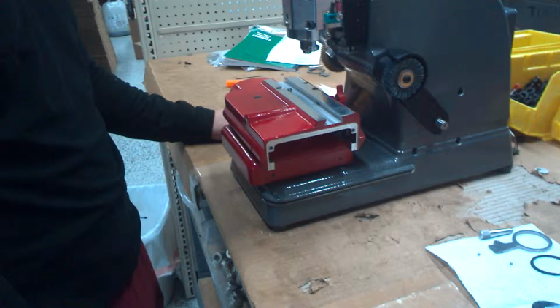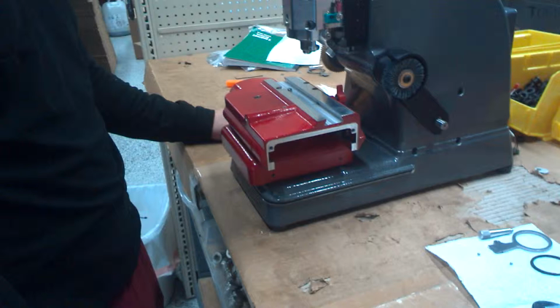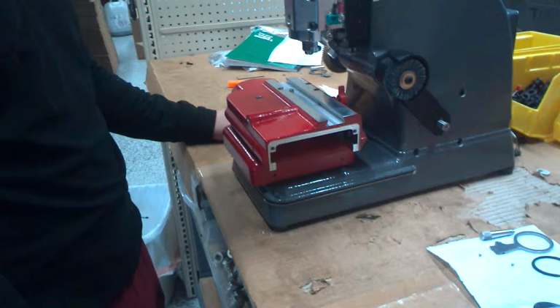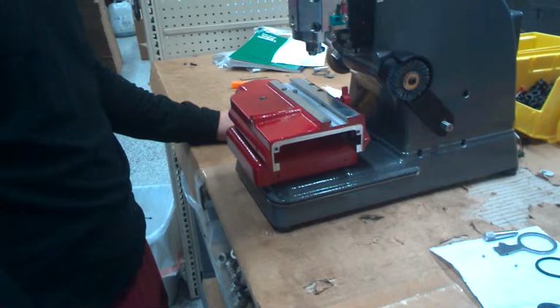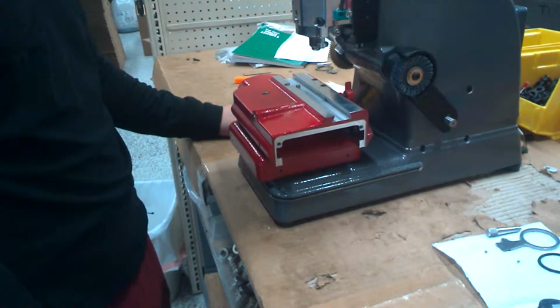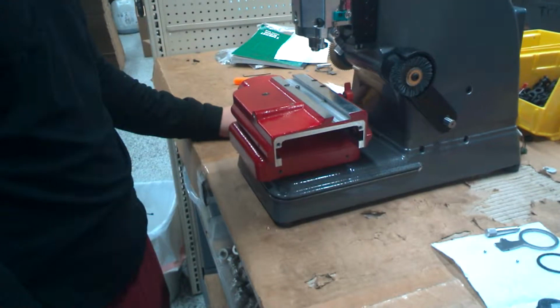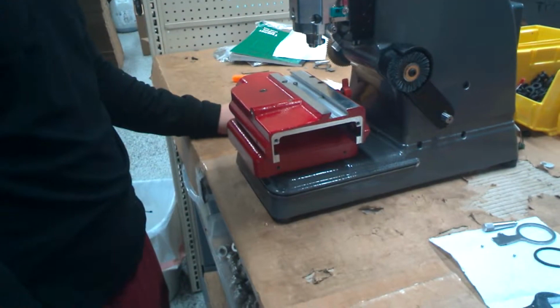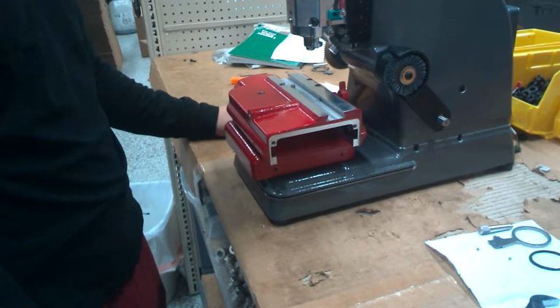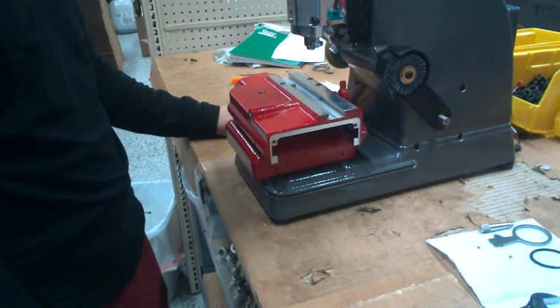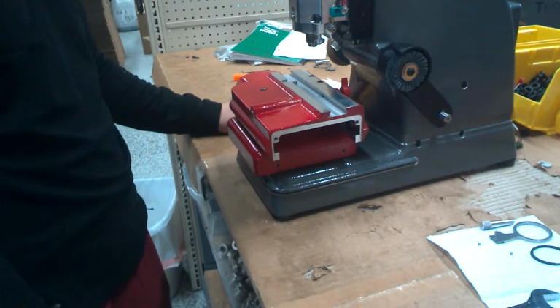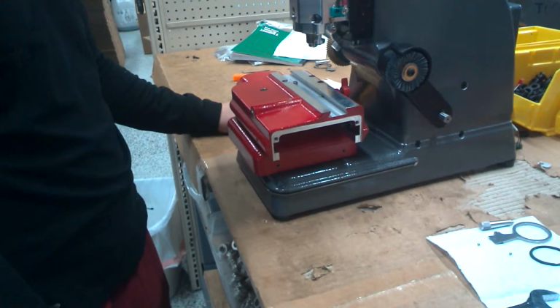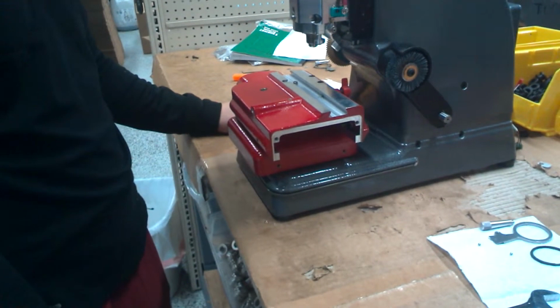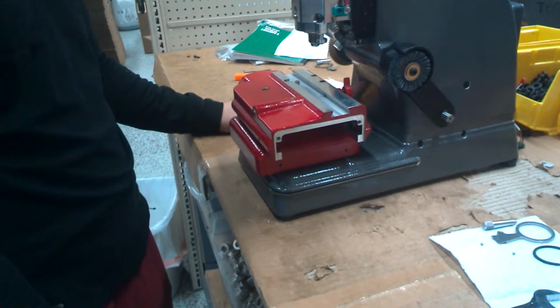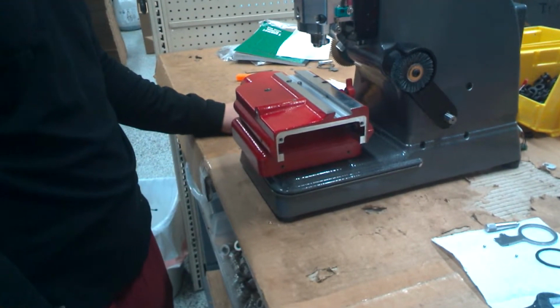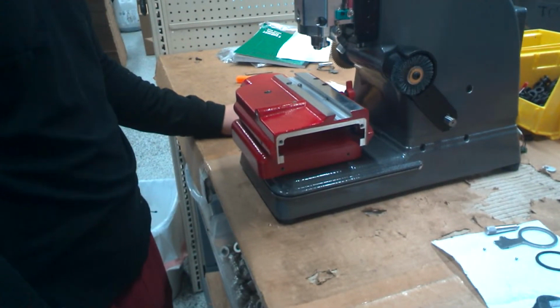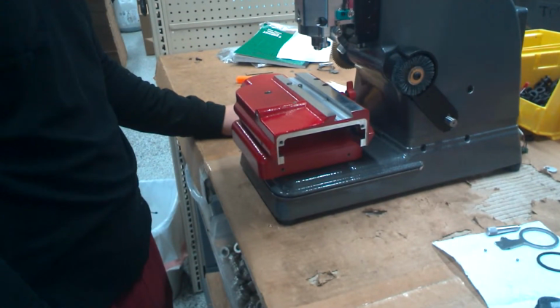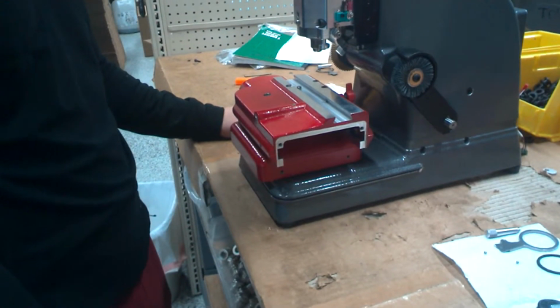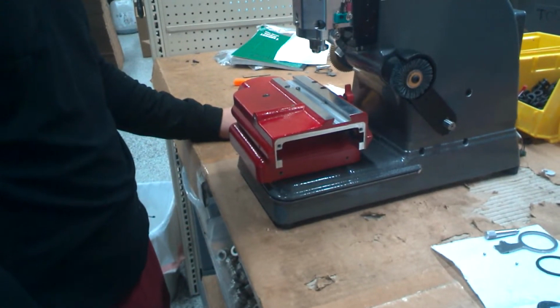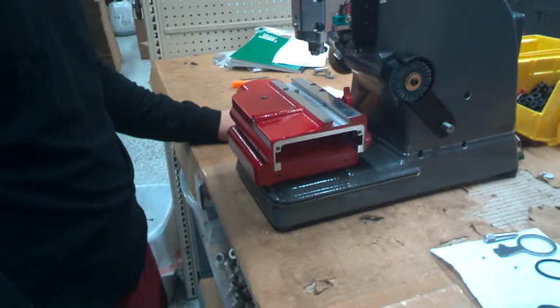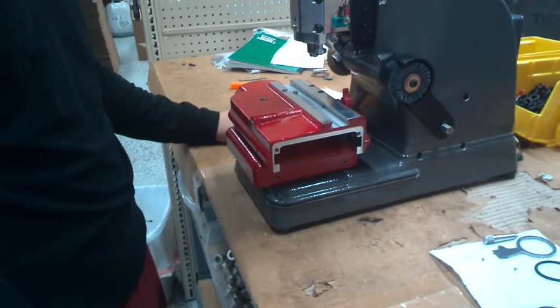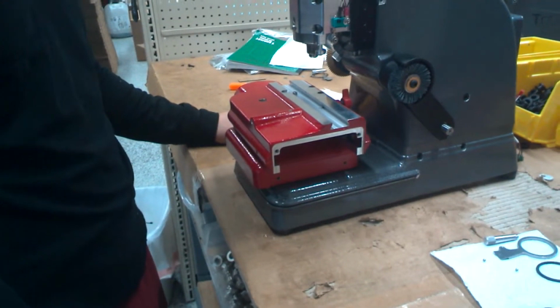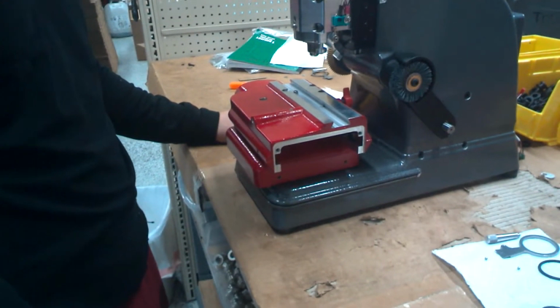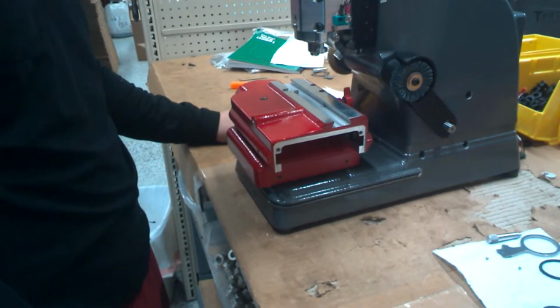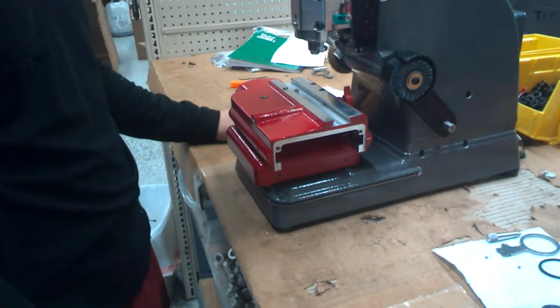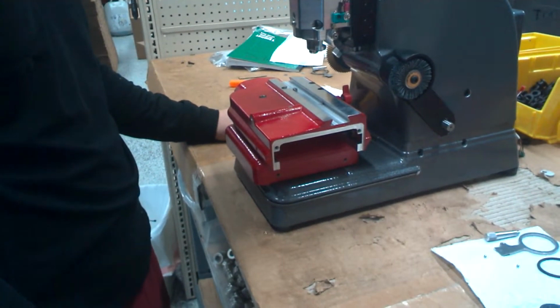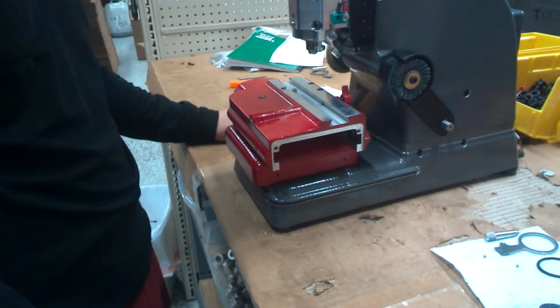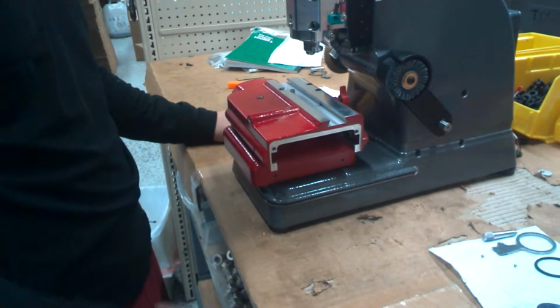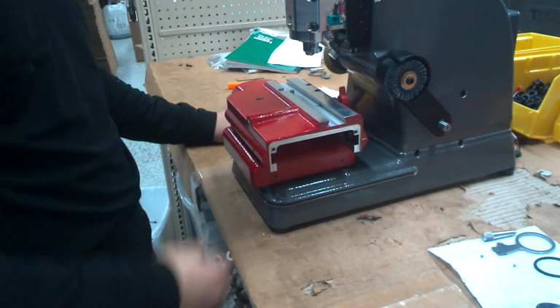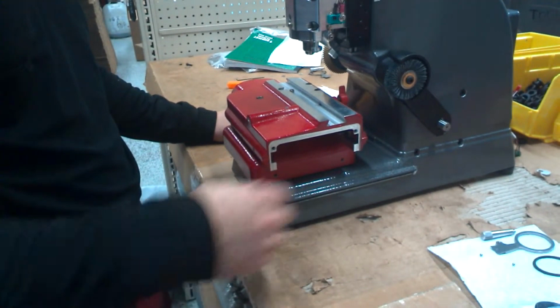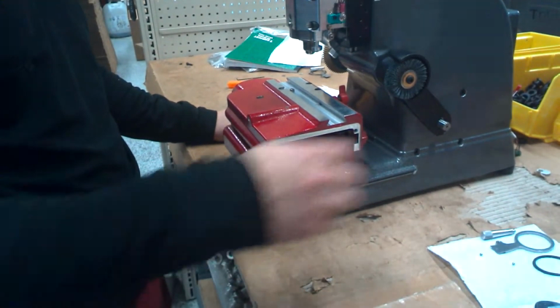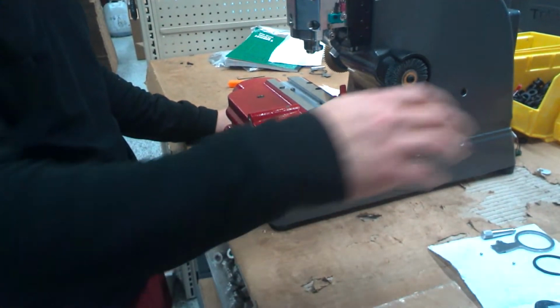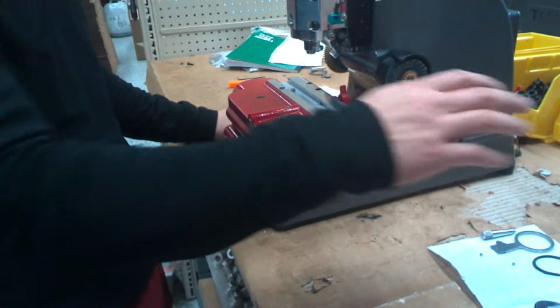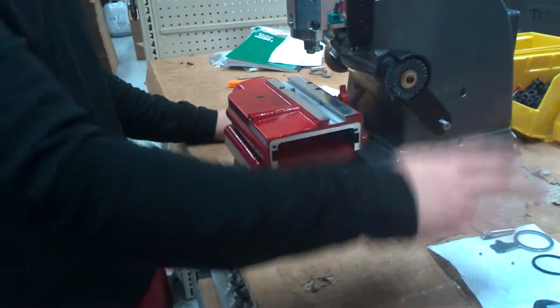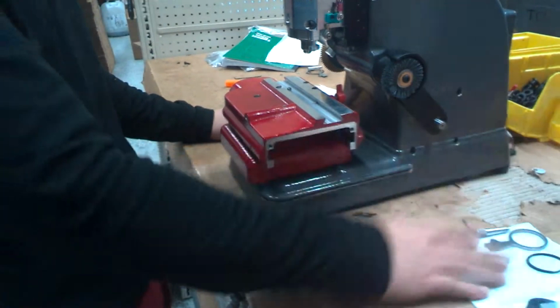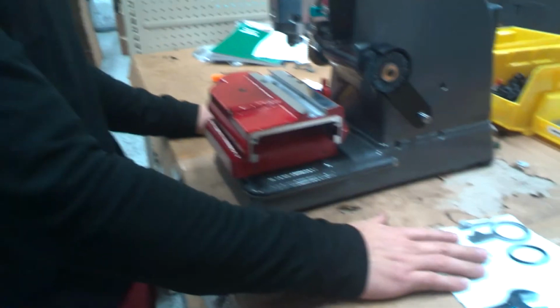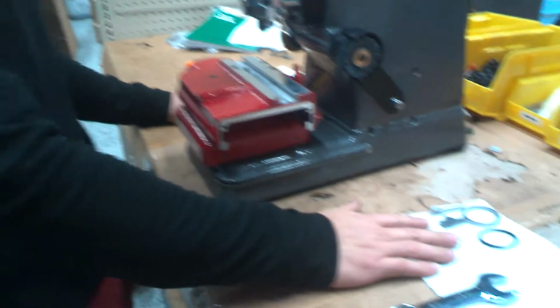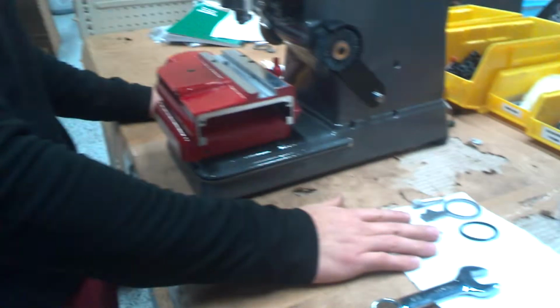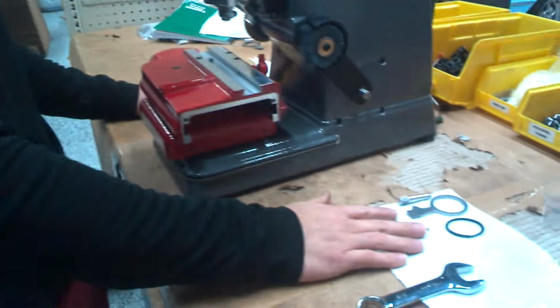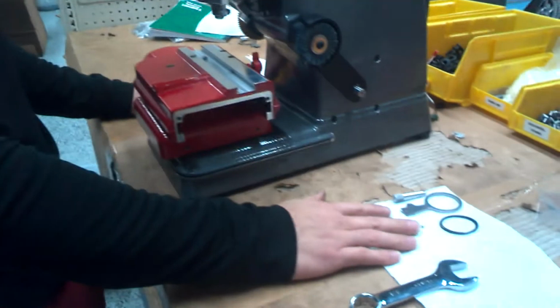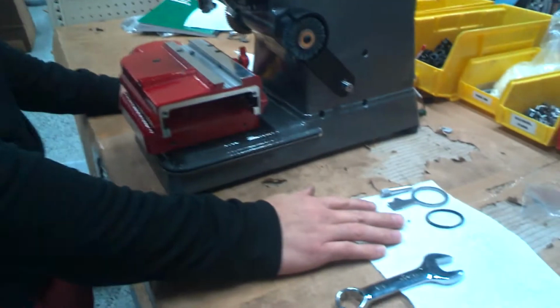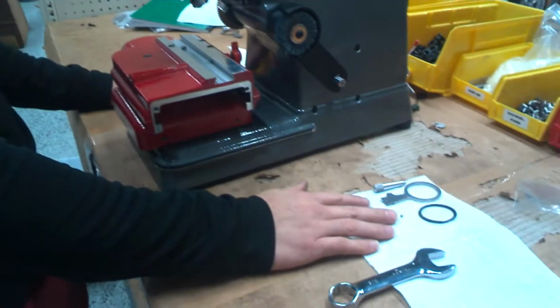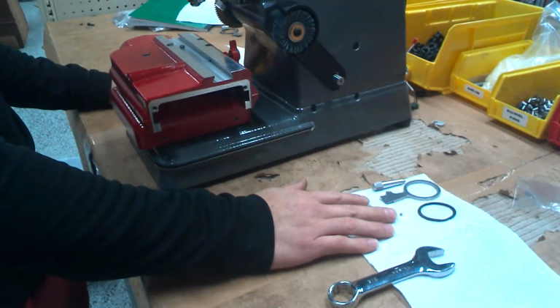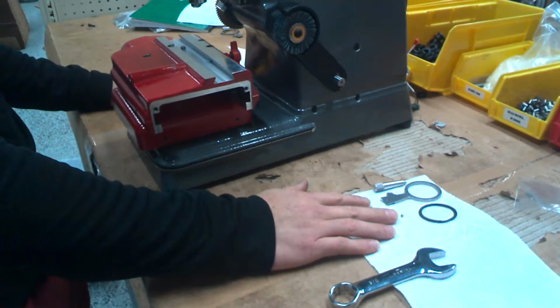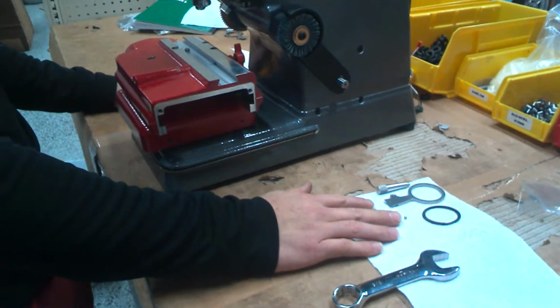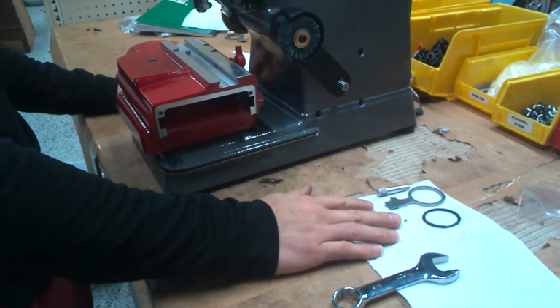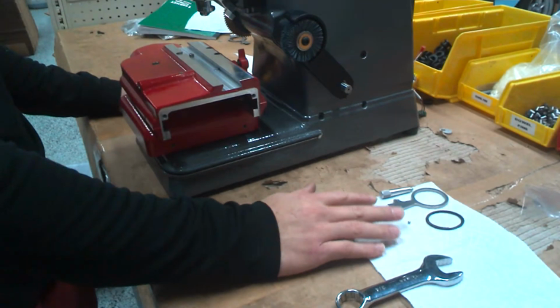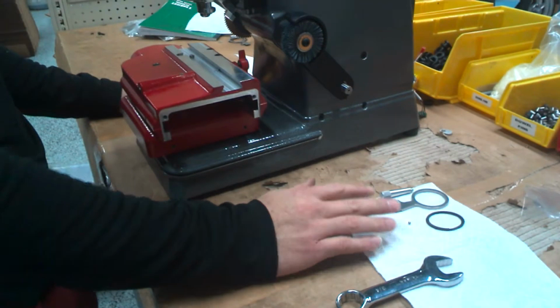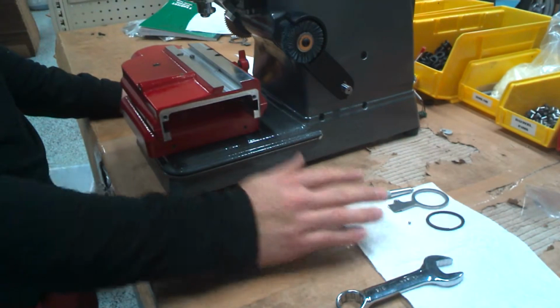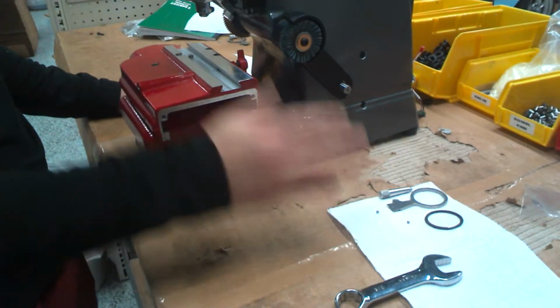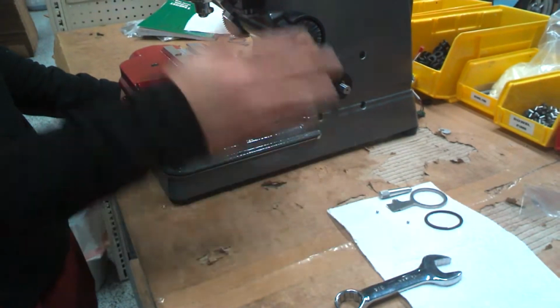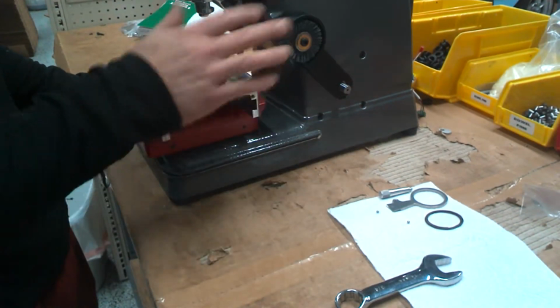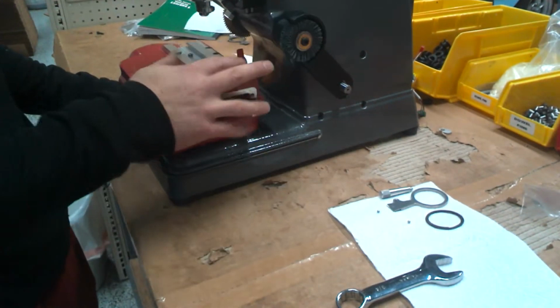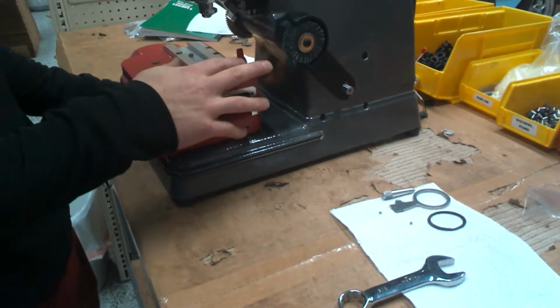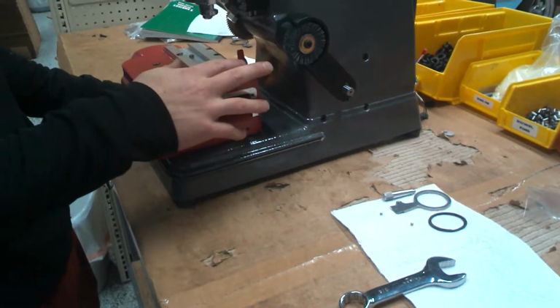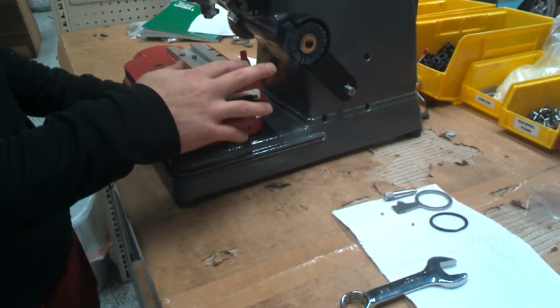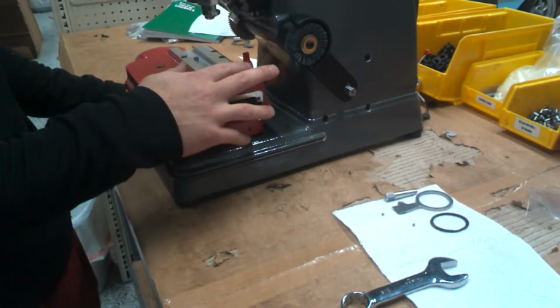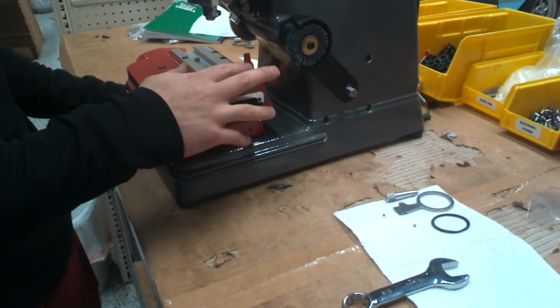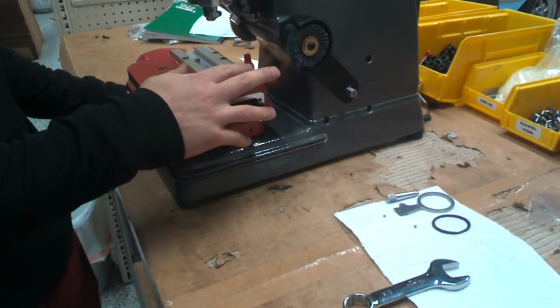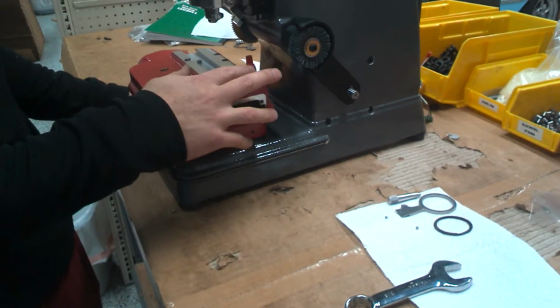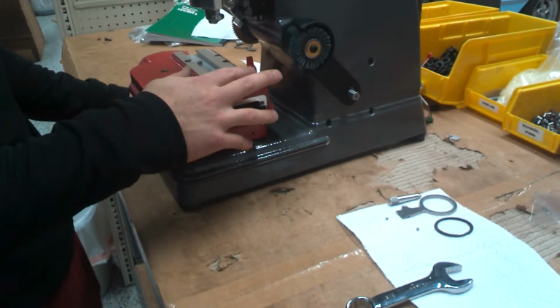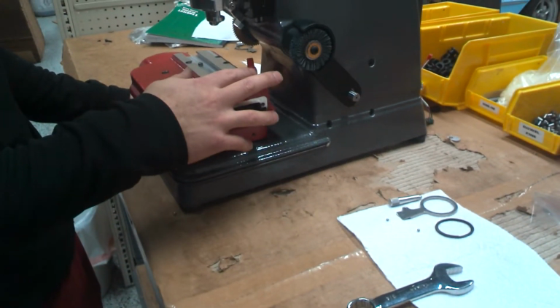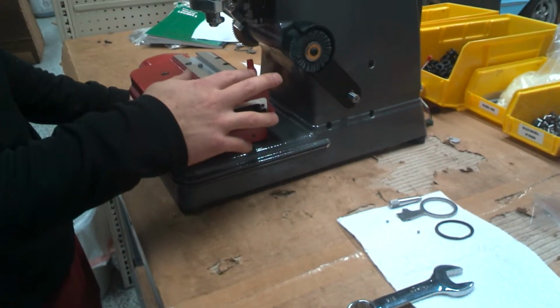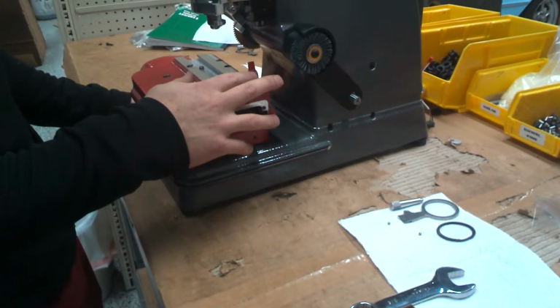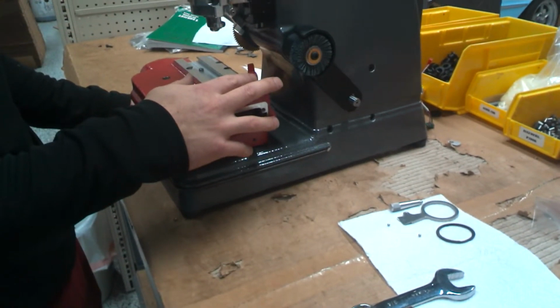Today we're going to be showing how to install the Jaw 2 tracer arm on your 3D Pro Xtreme S machine.